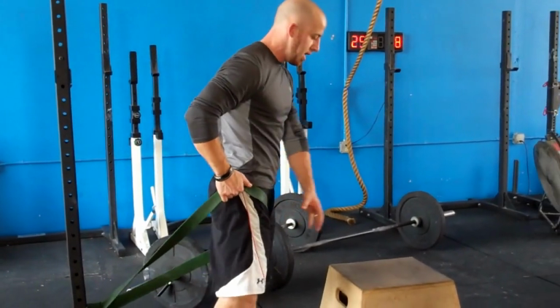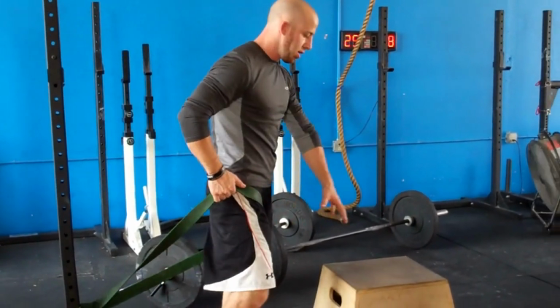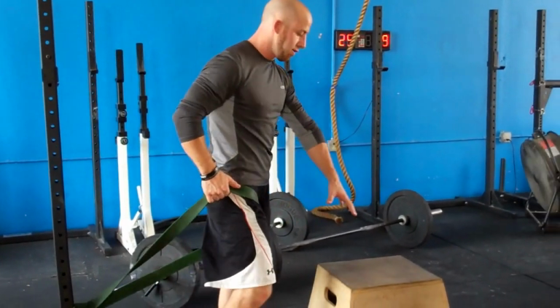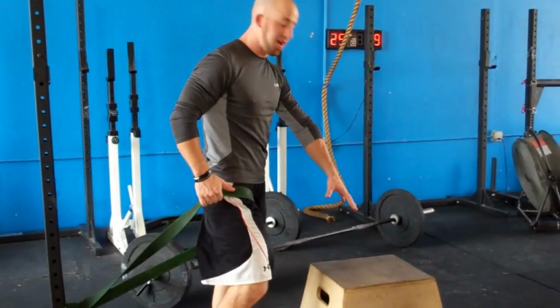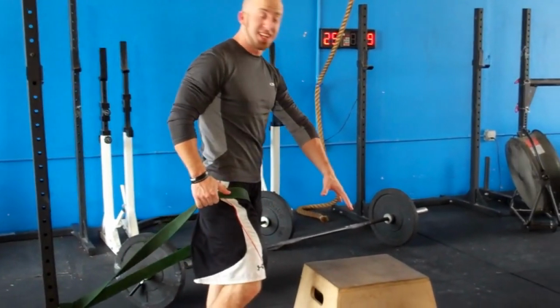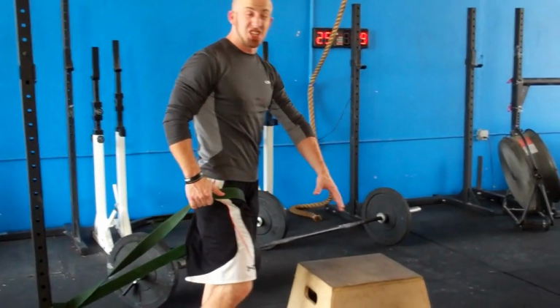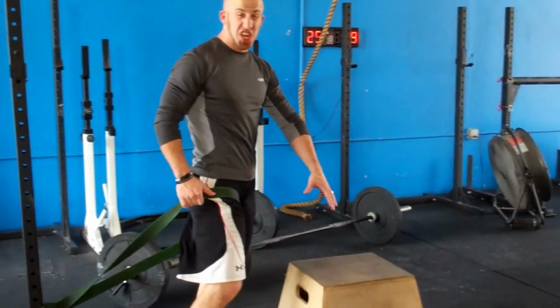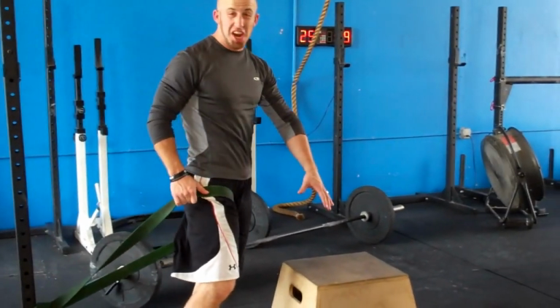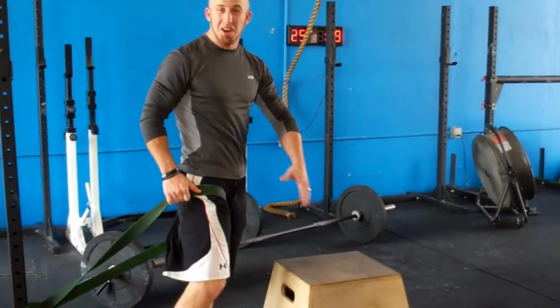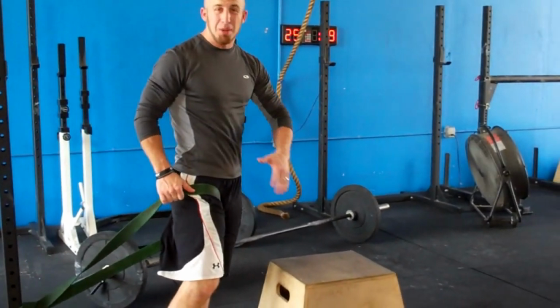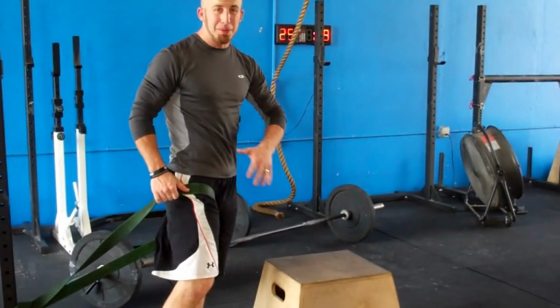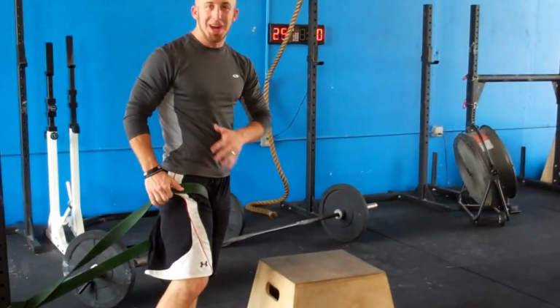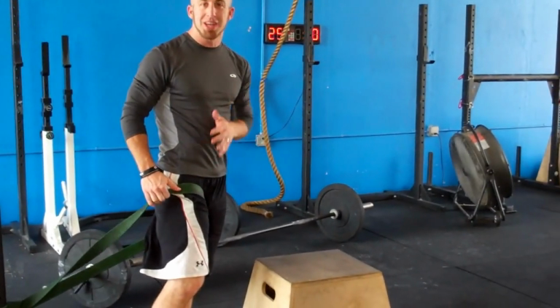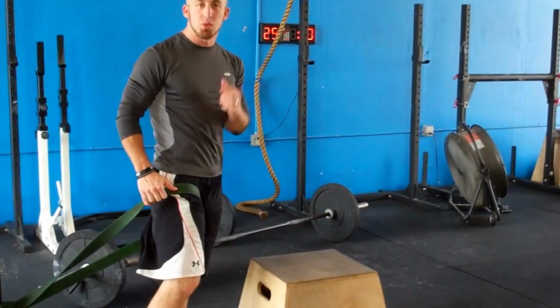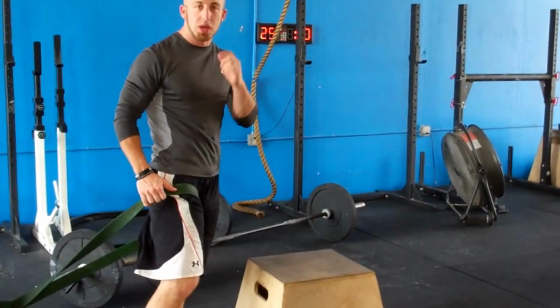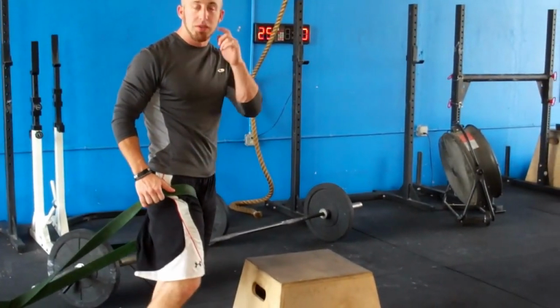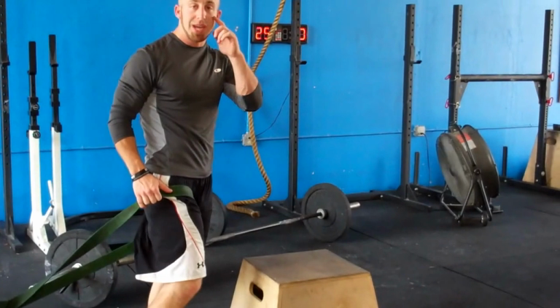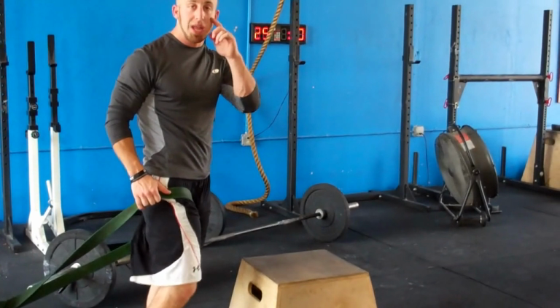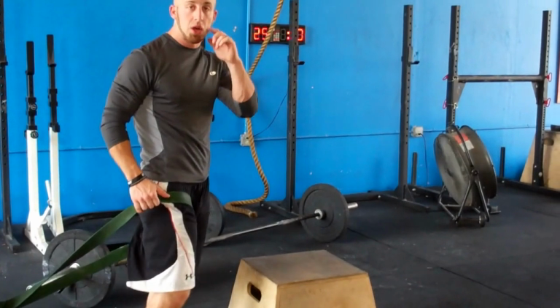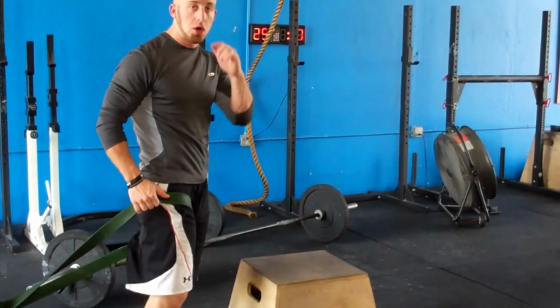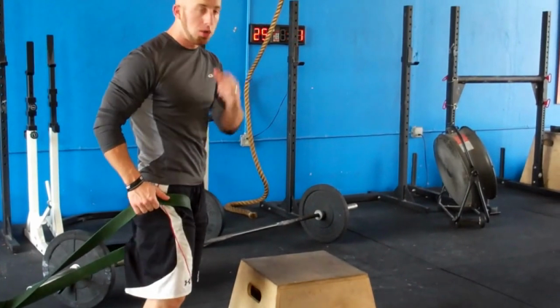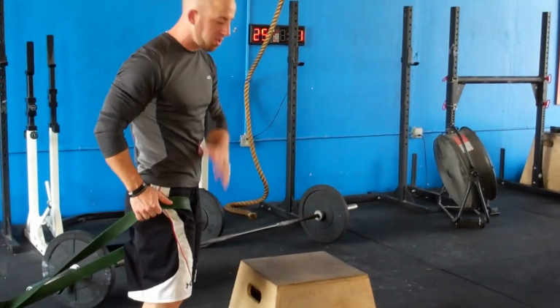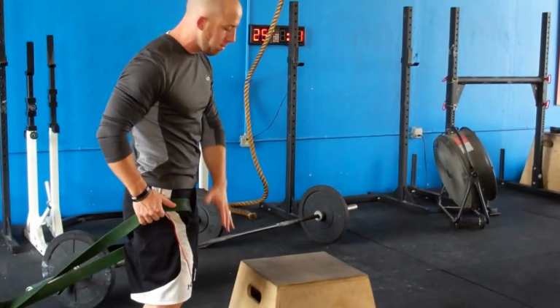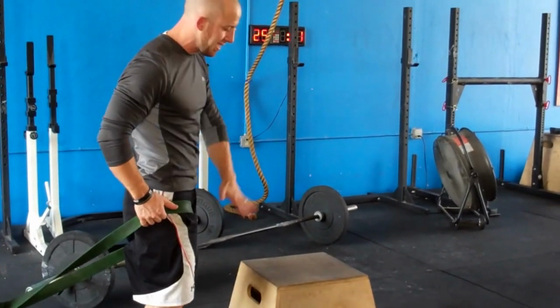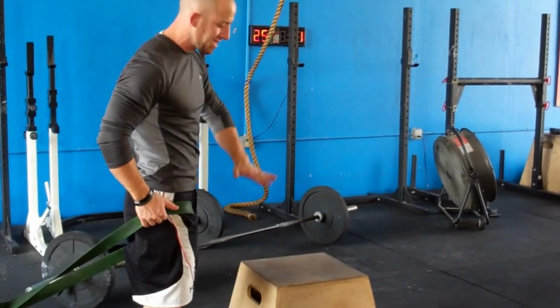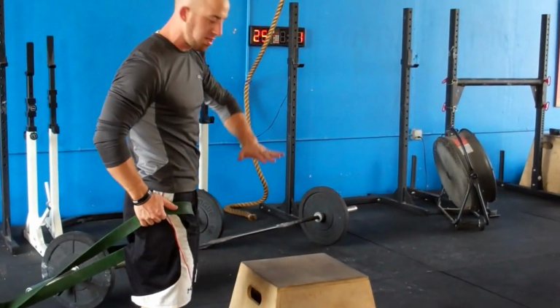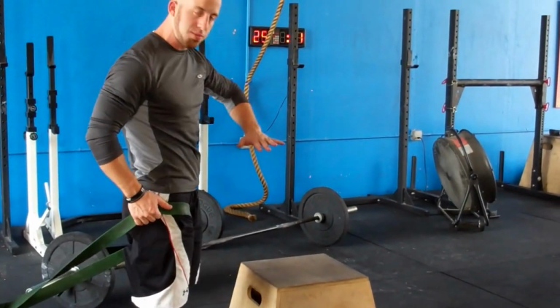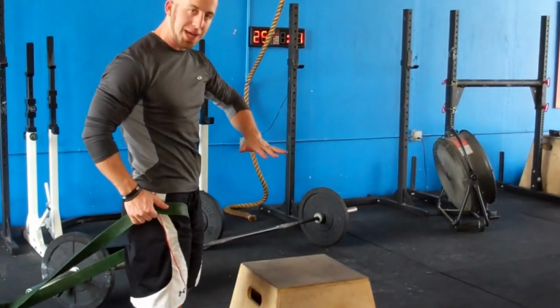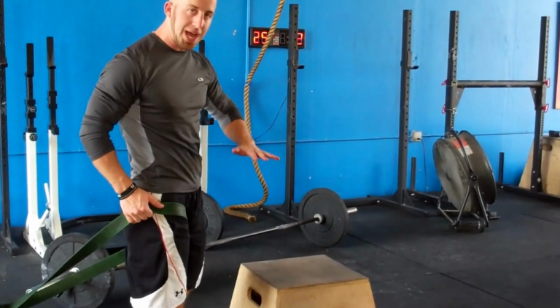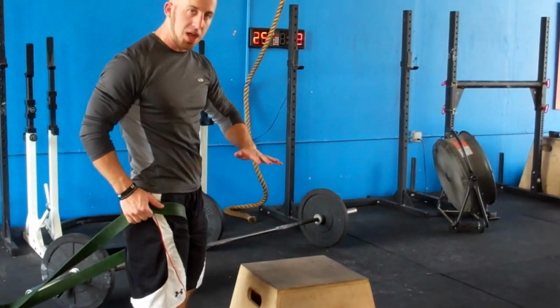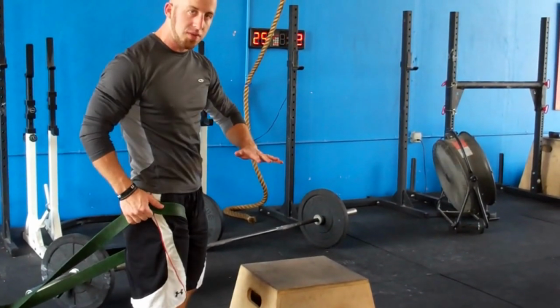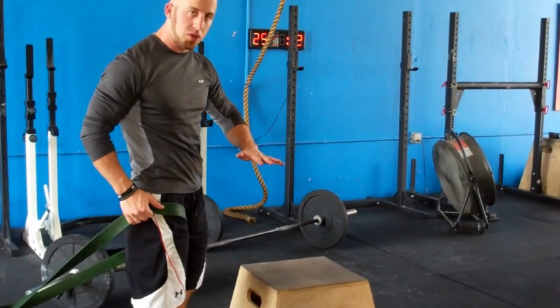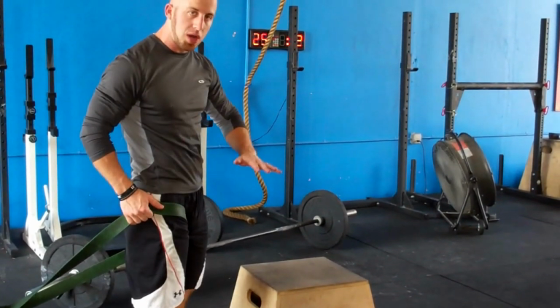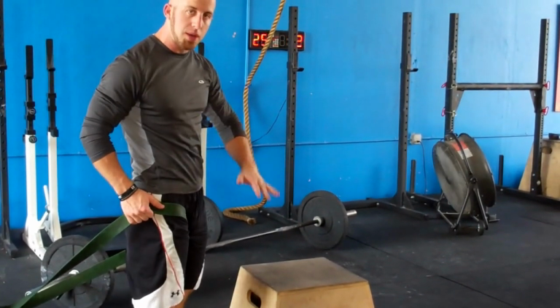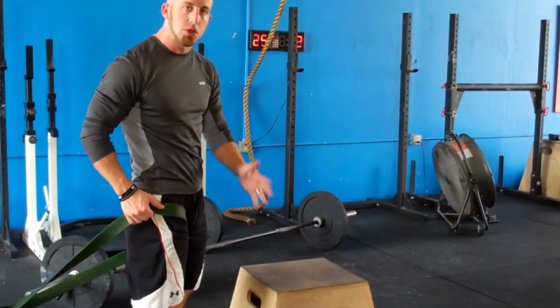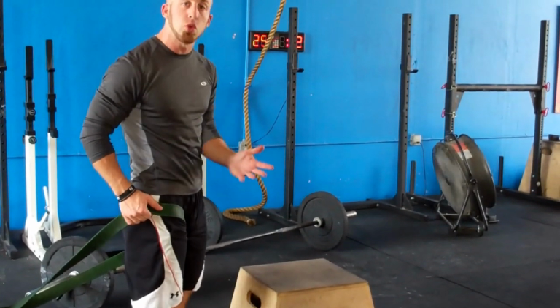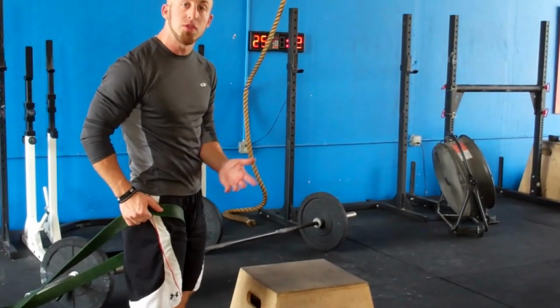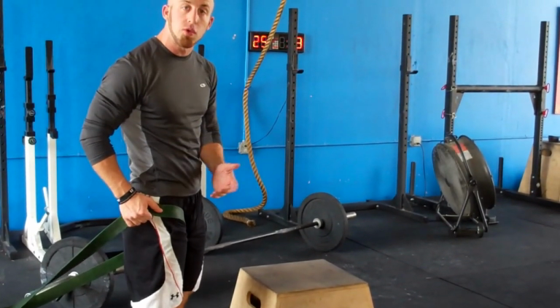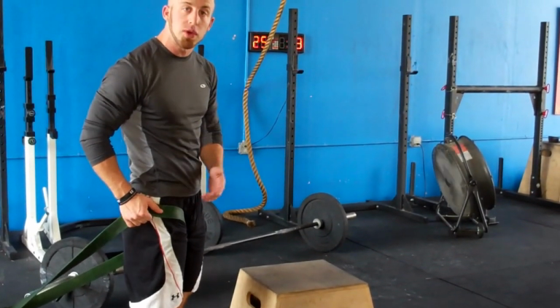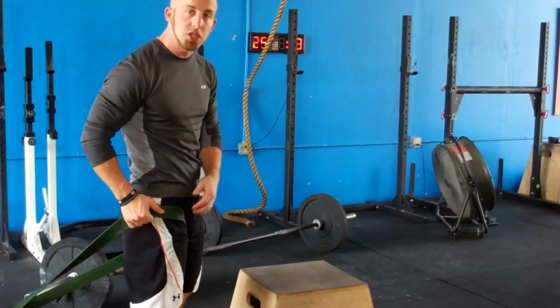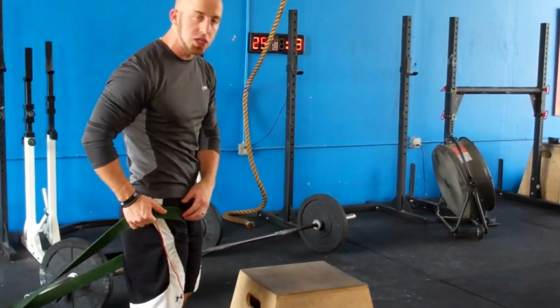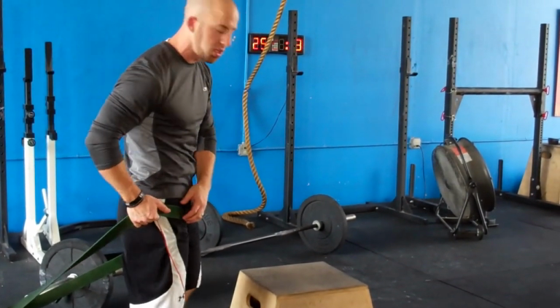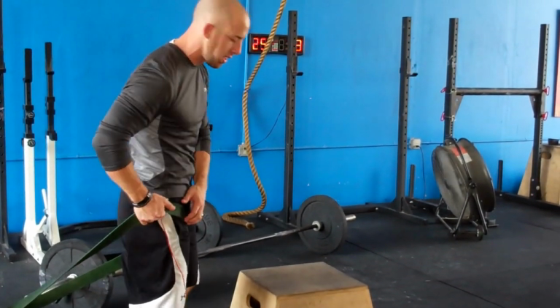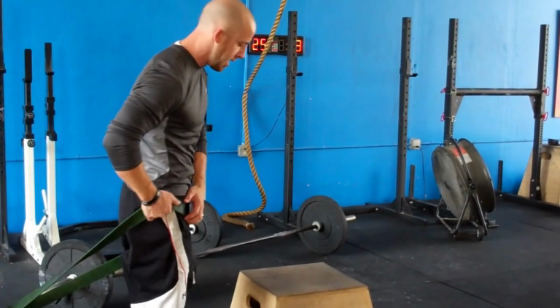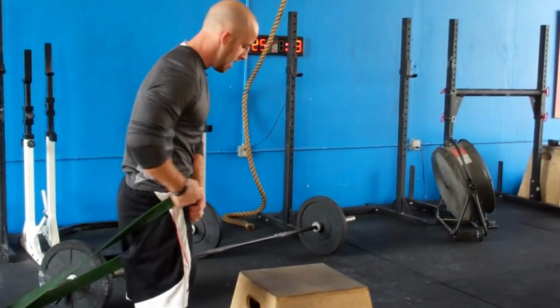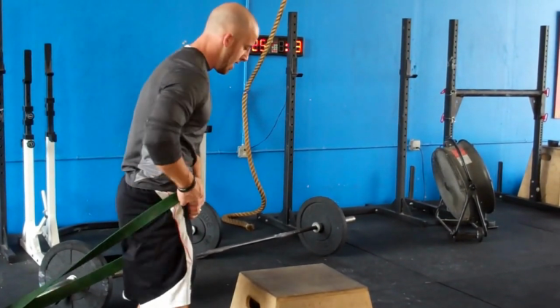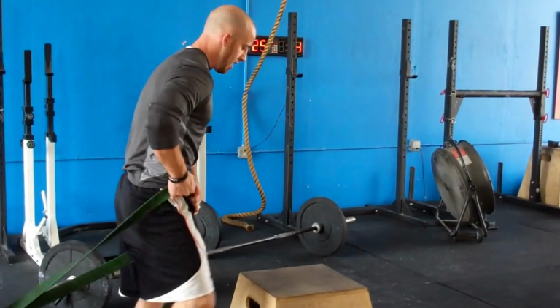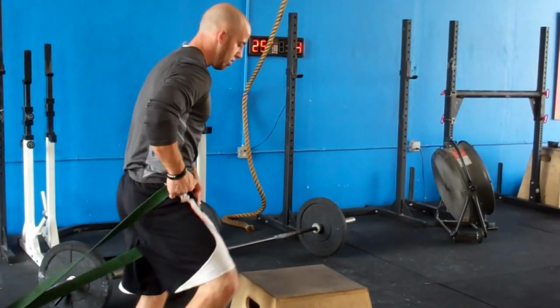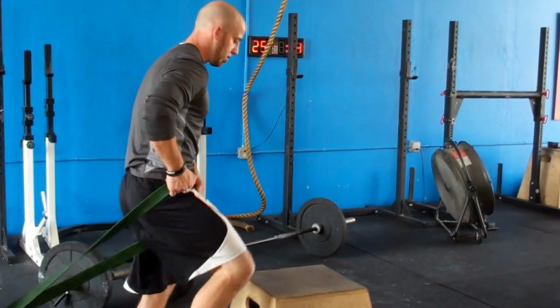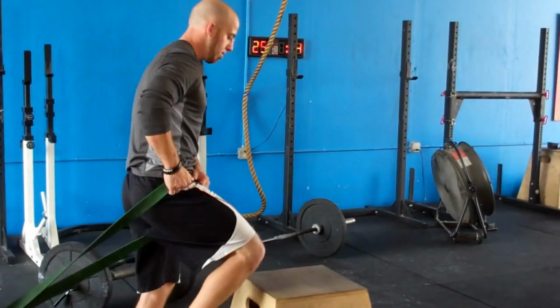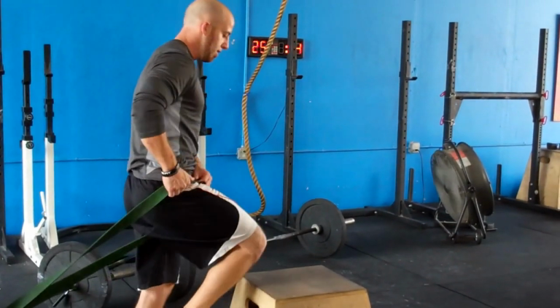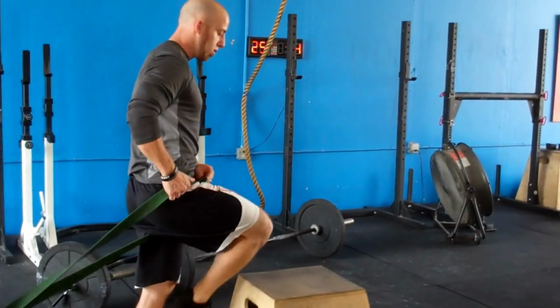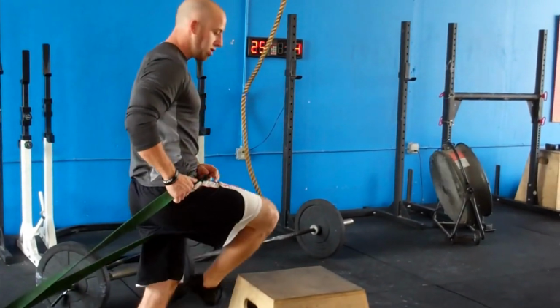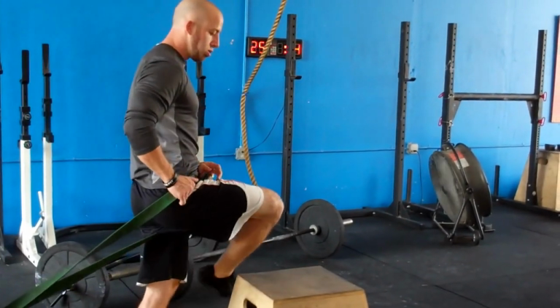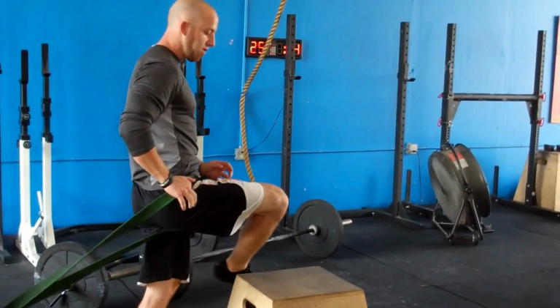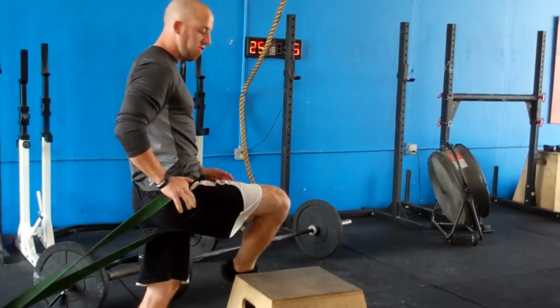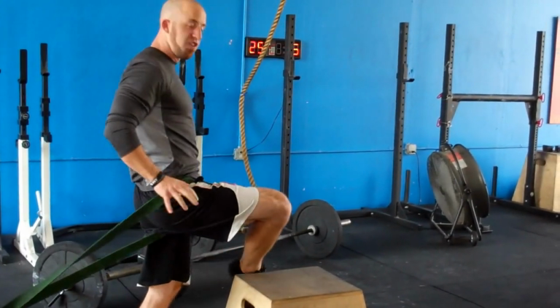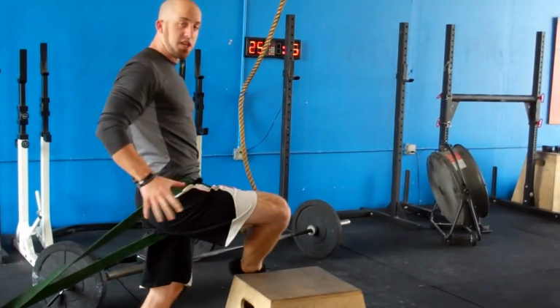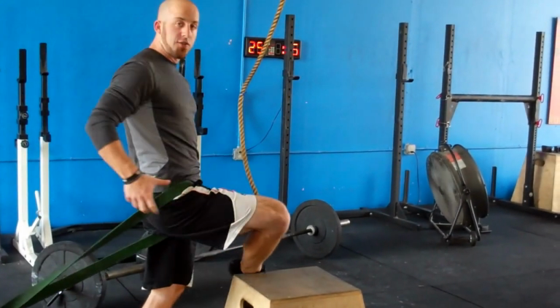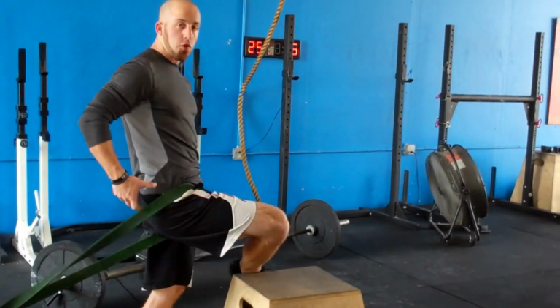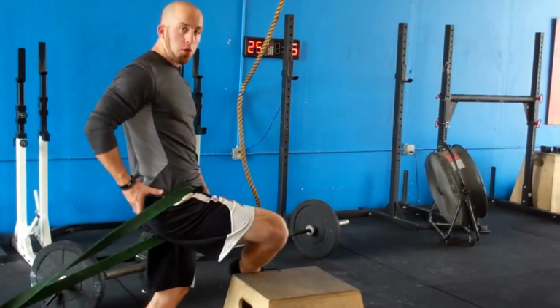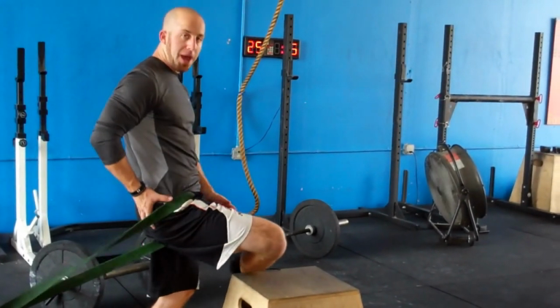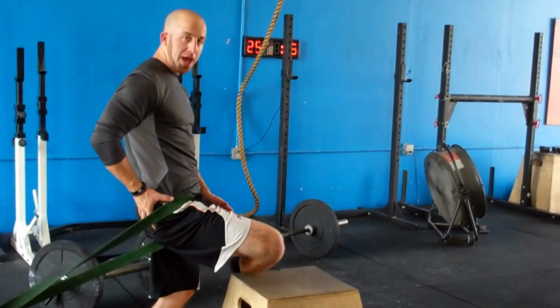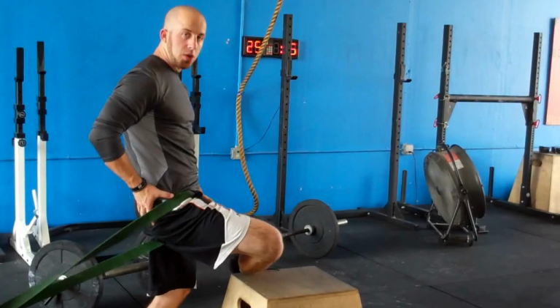You're going to find a chair, a box, whatever you've got at home — something that's a little bit higher off the ground, about 24 inches — and you're simply going through this figure four pattern.